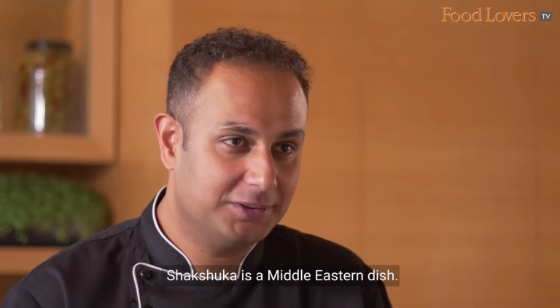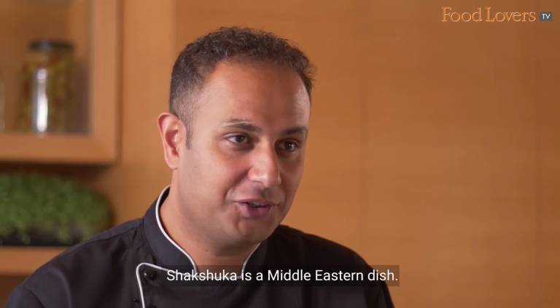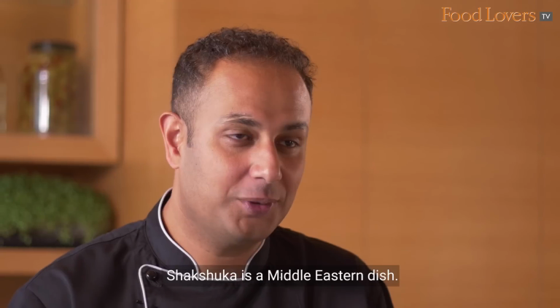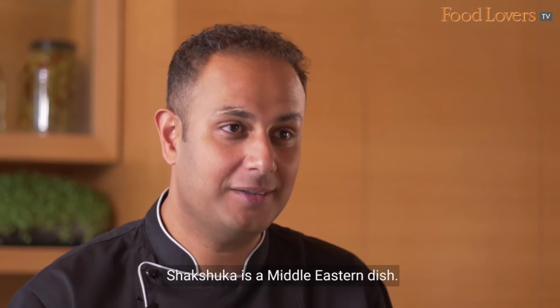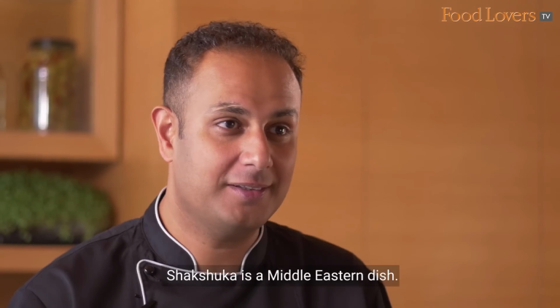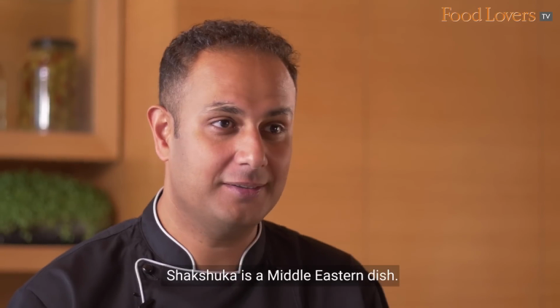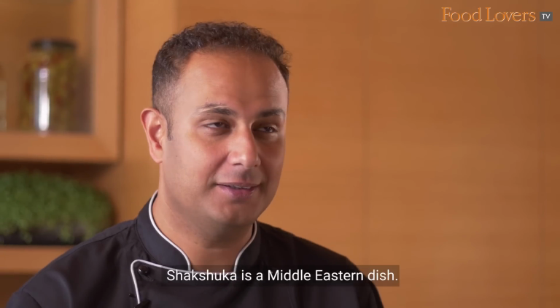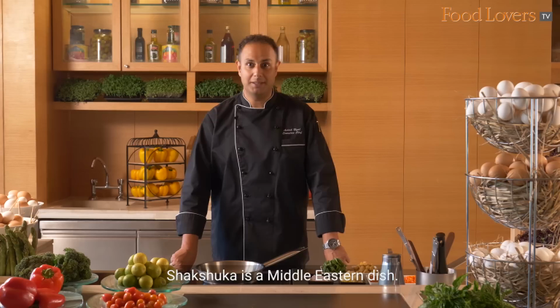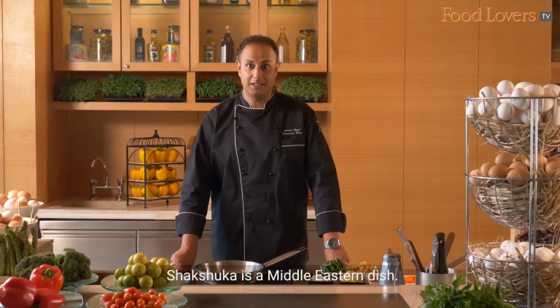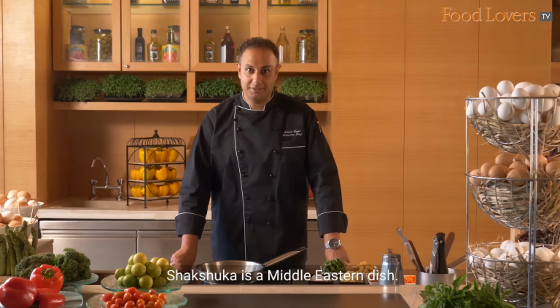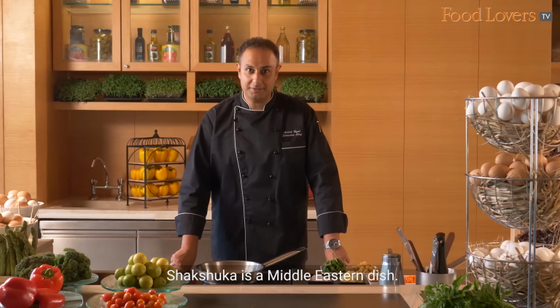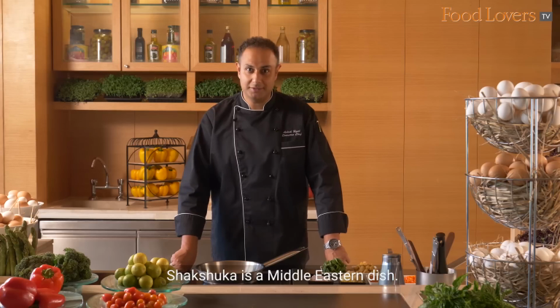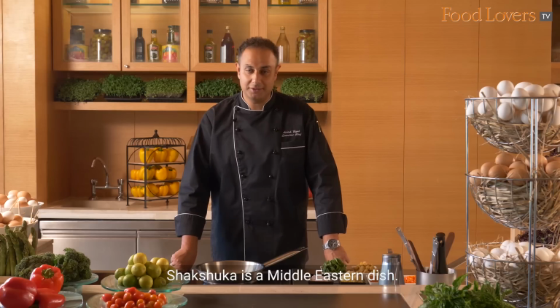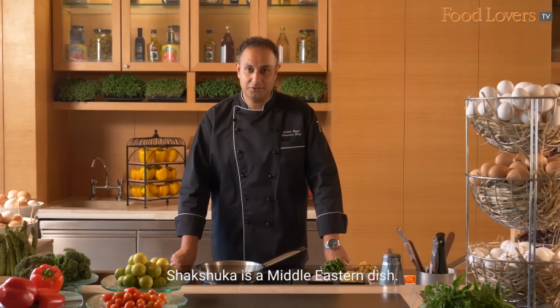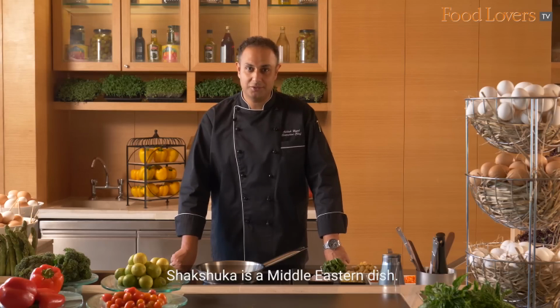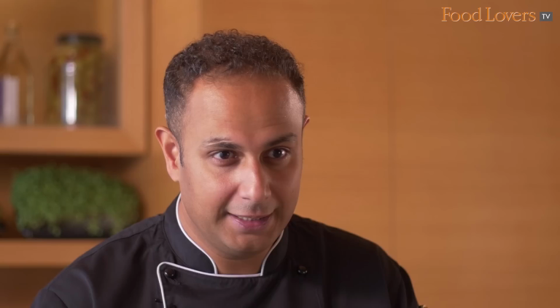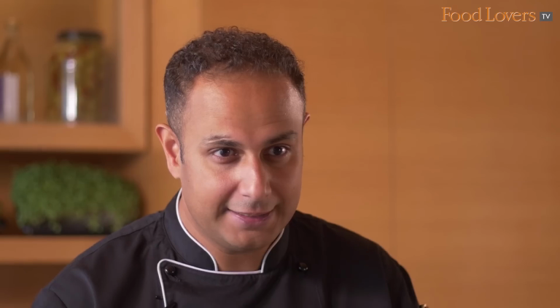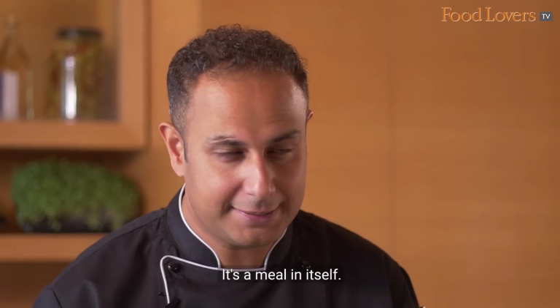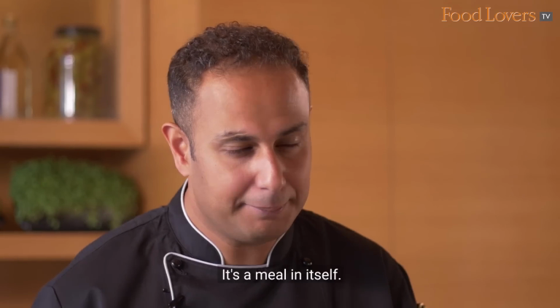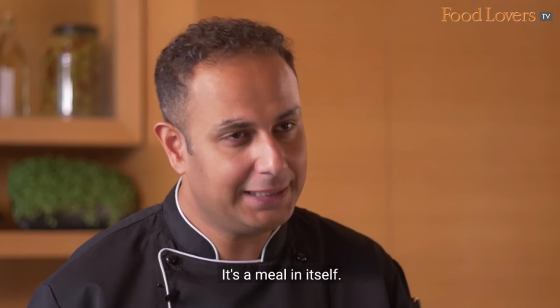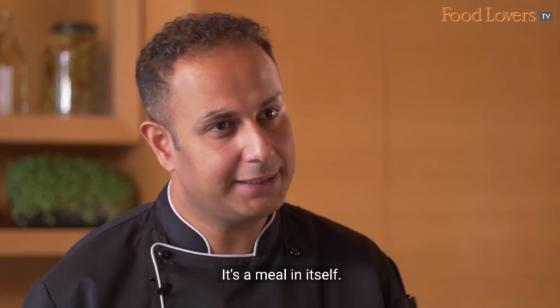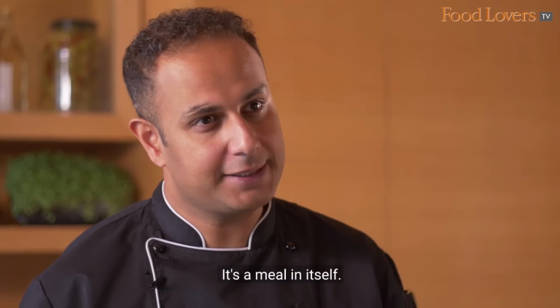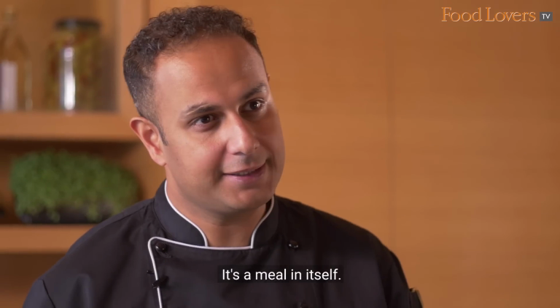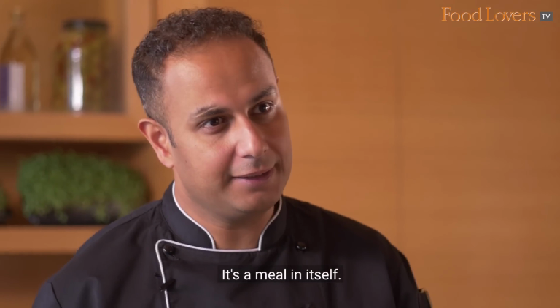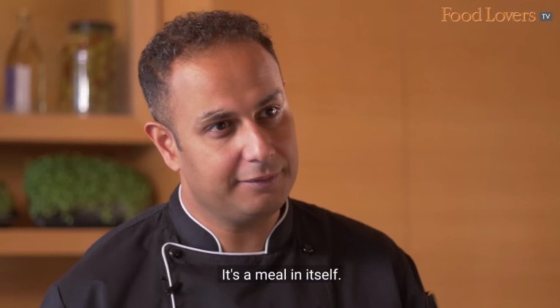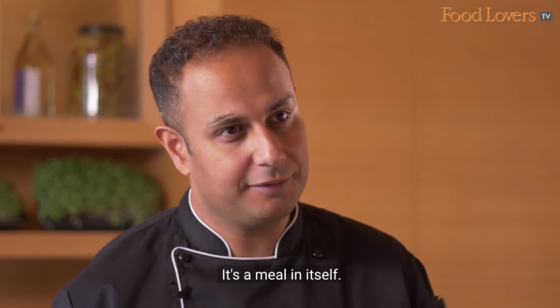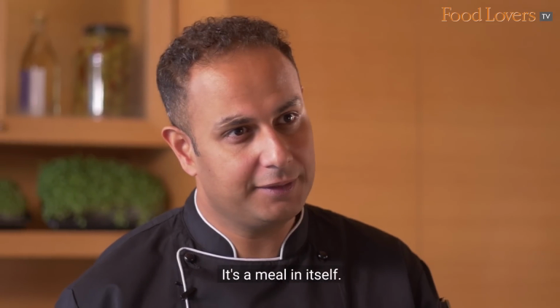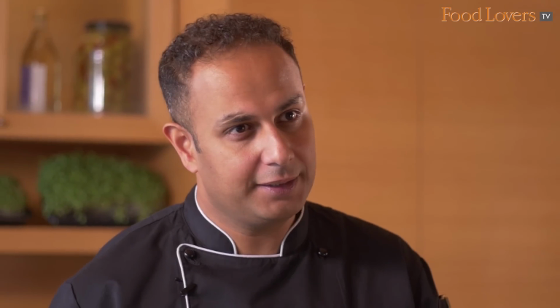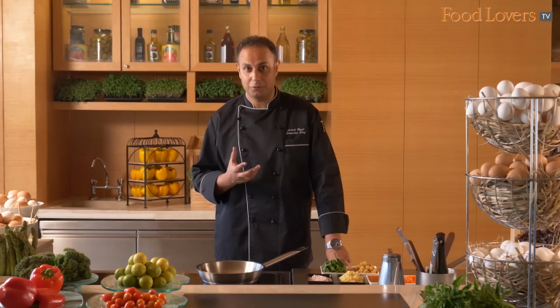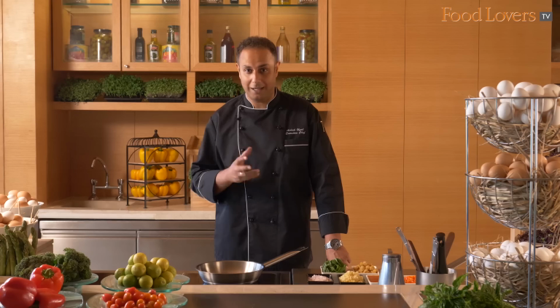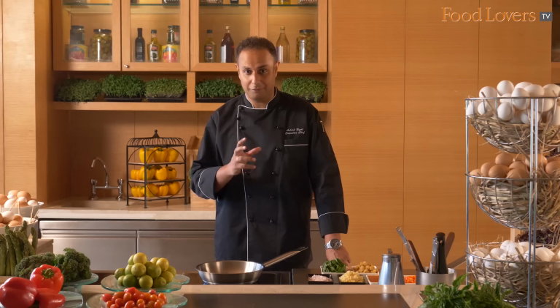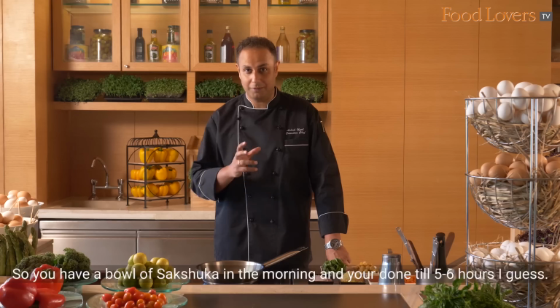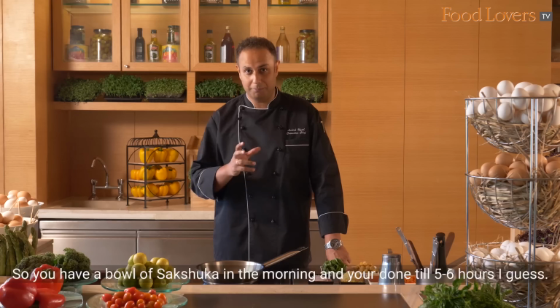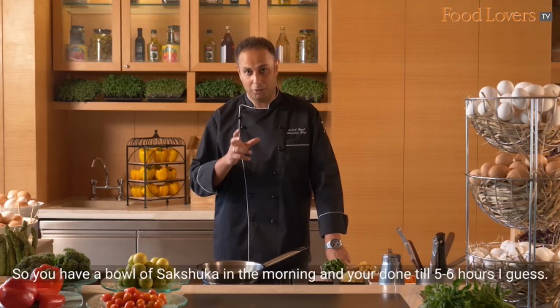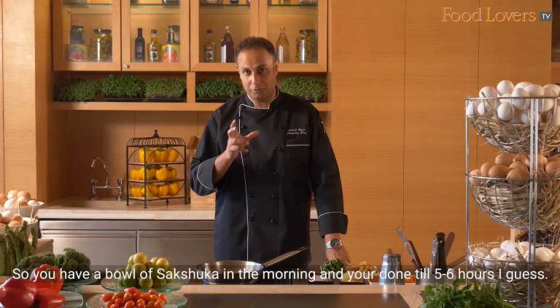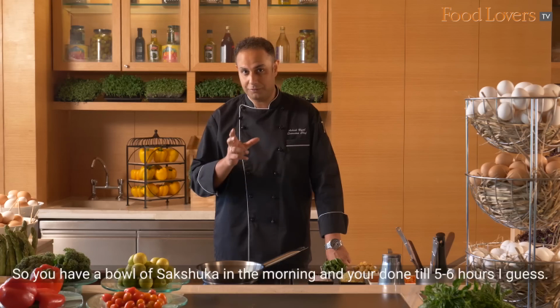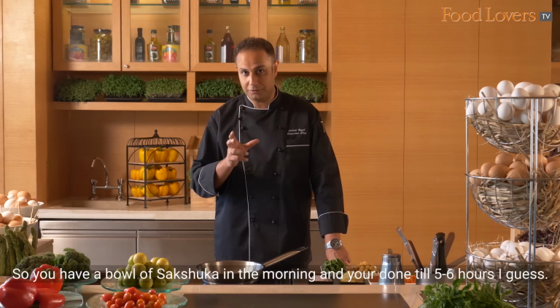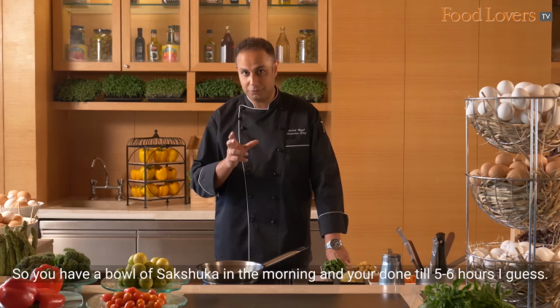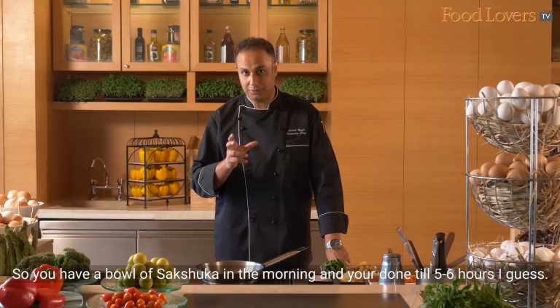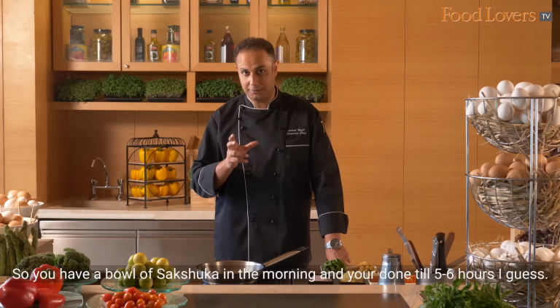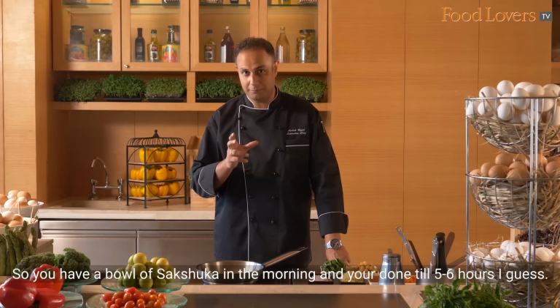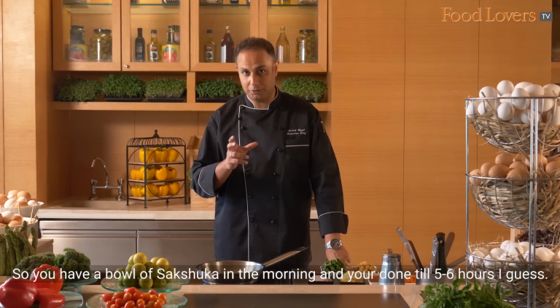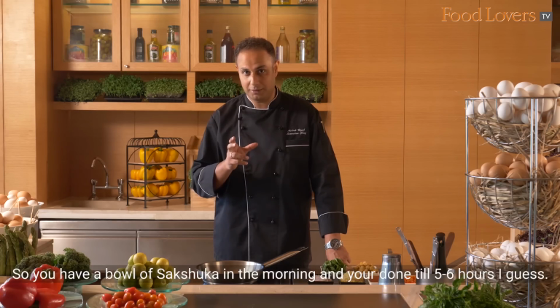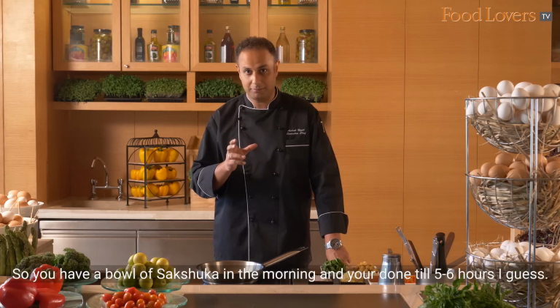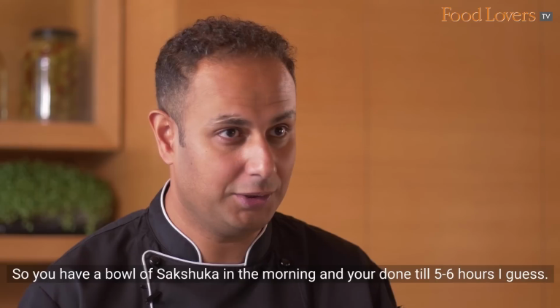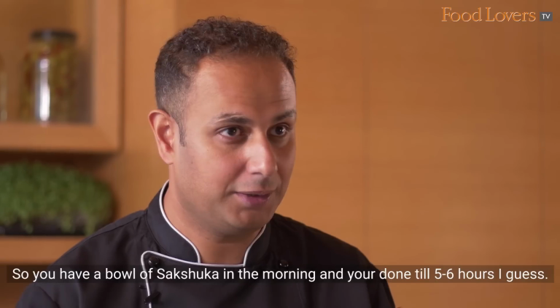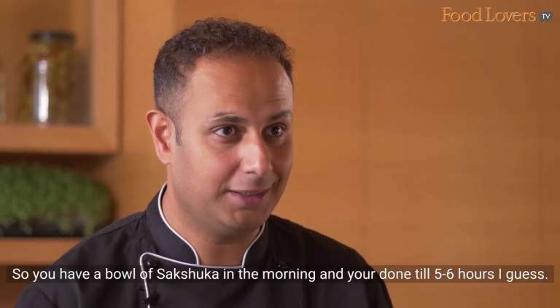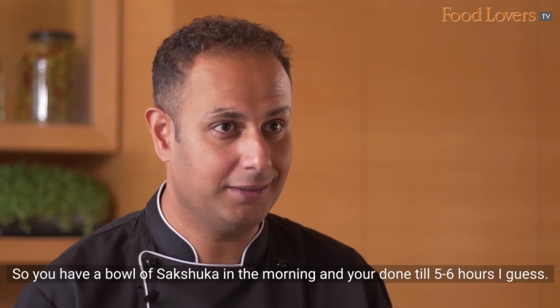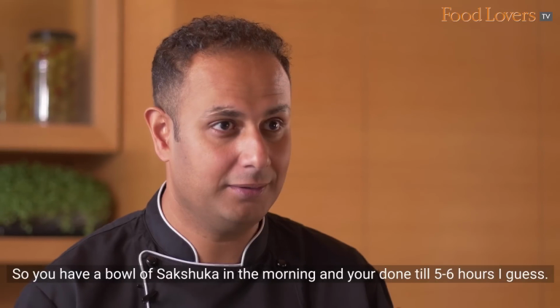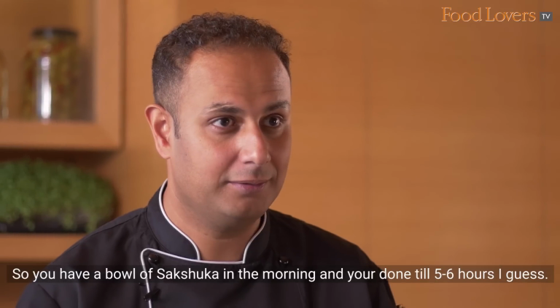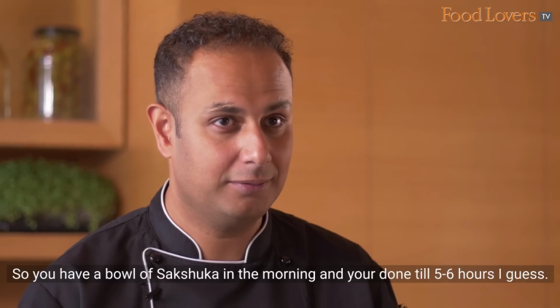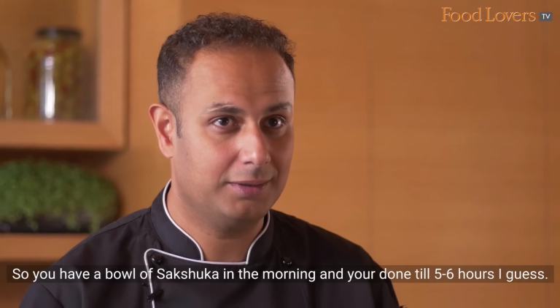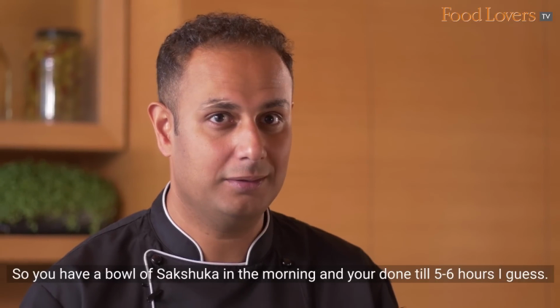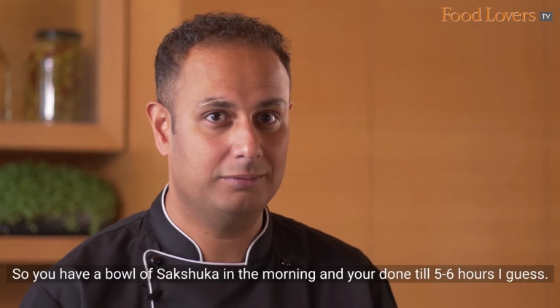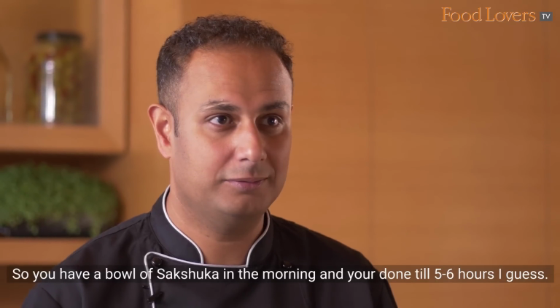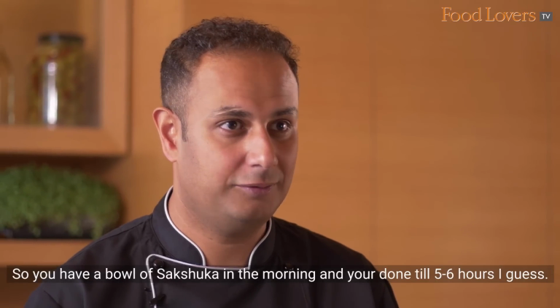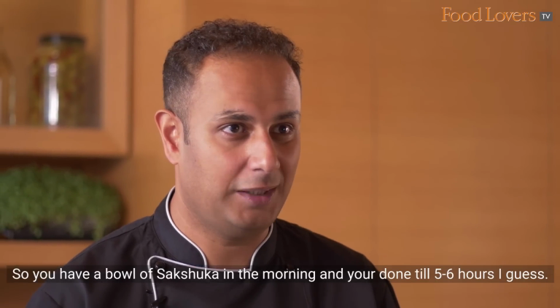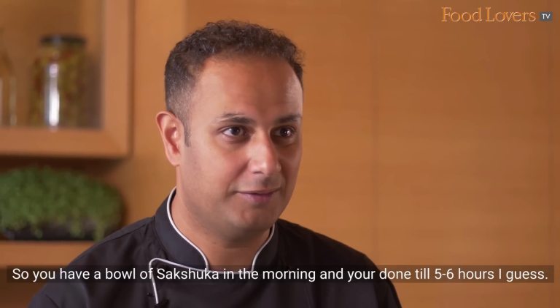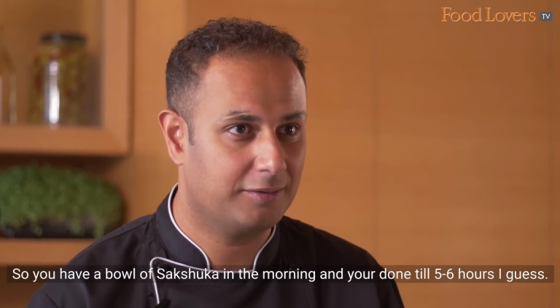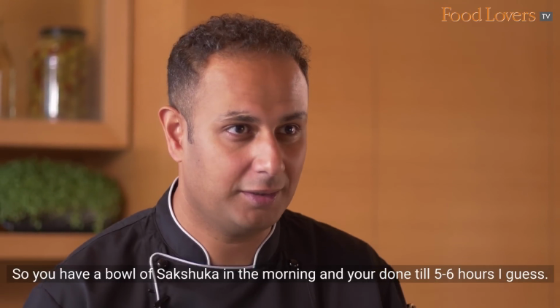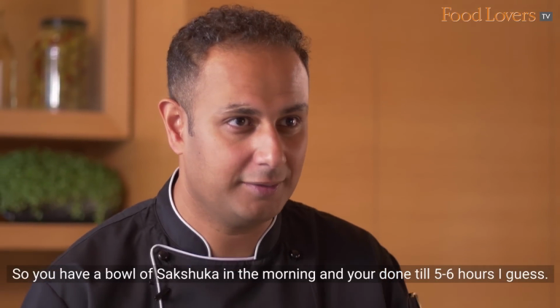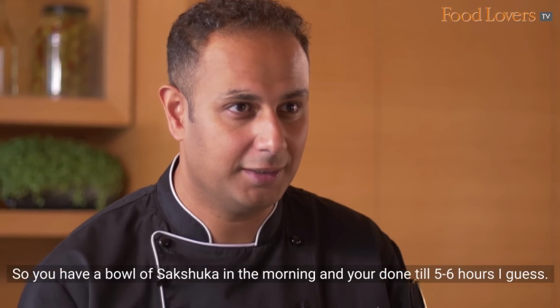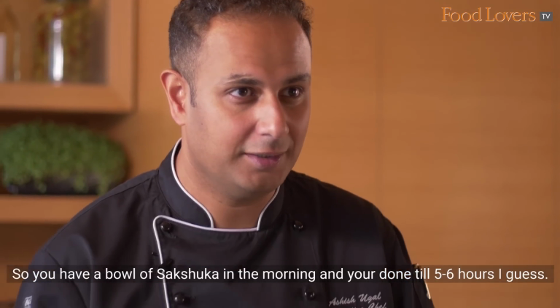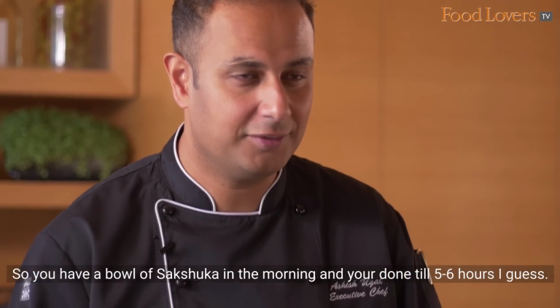Shakshuka is a Middle Eastern dish — it's a meal in itself. You have a bowl of Shakshuka in the morning and you're done for 5 to 6 hours.